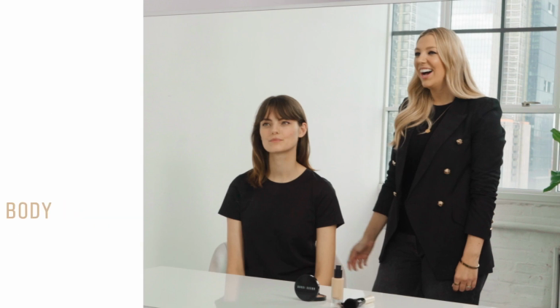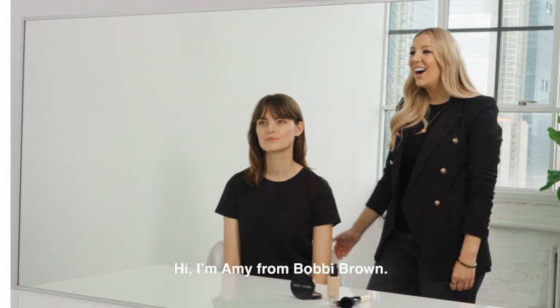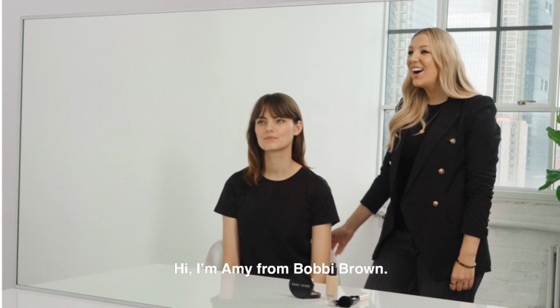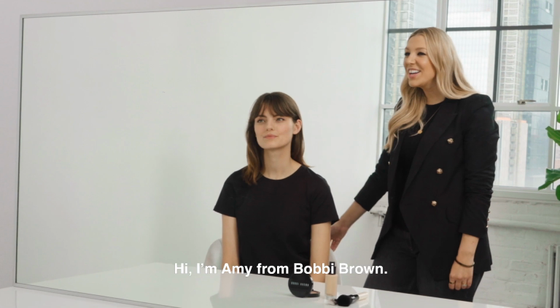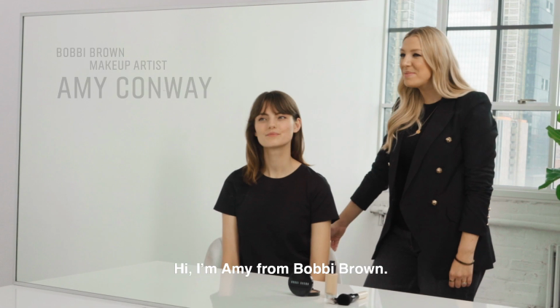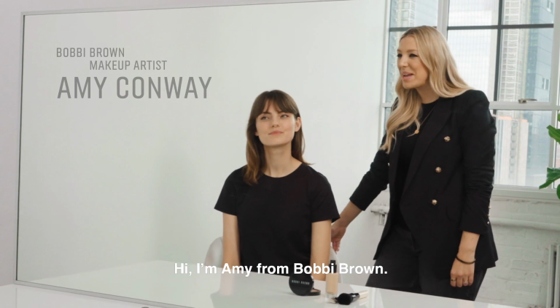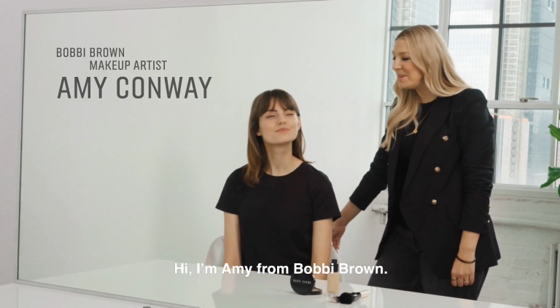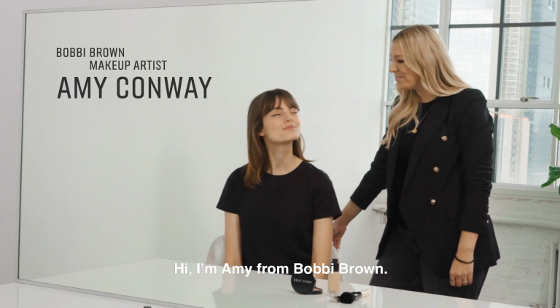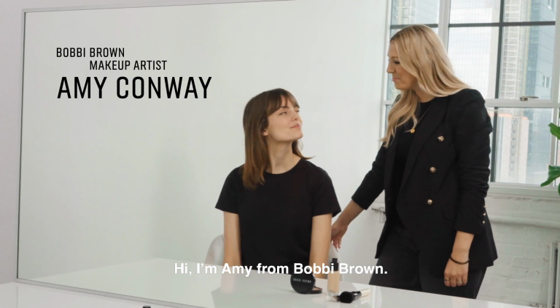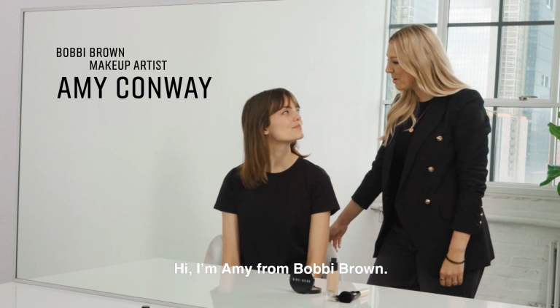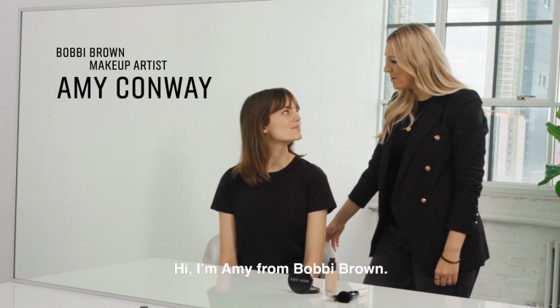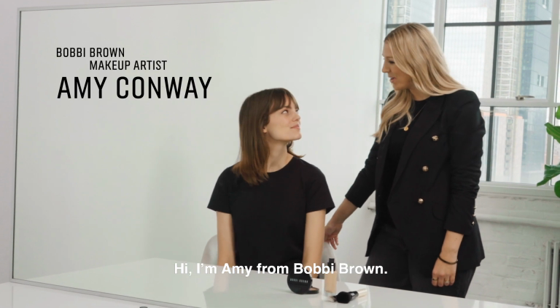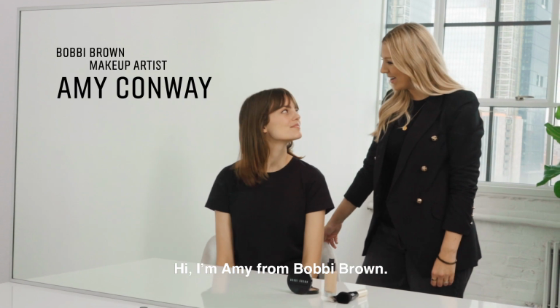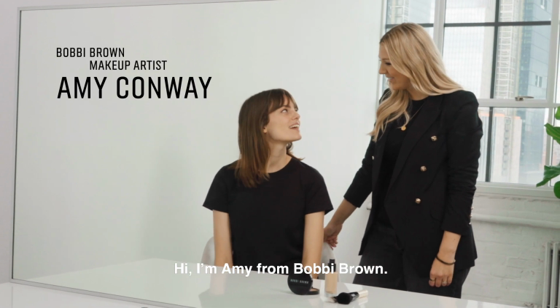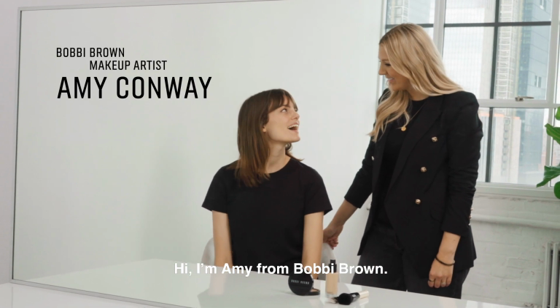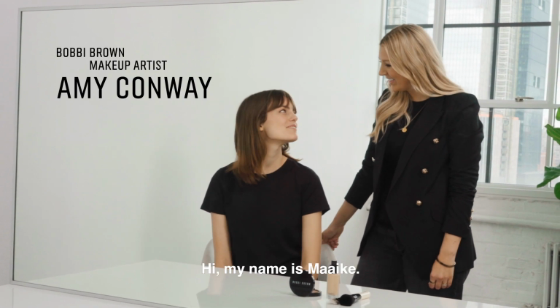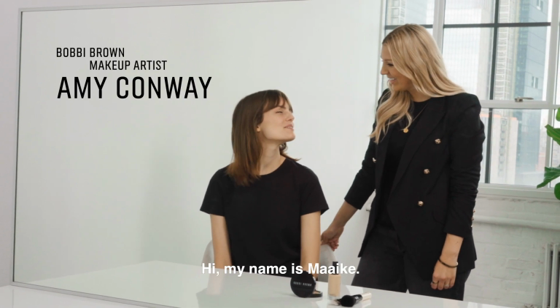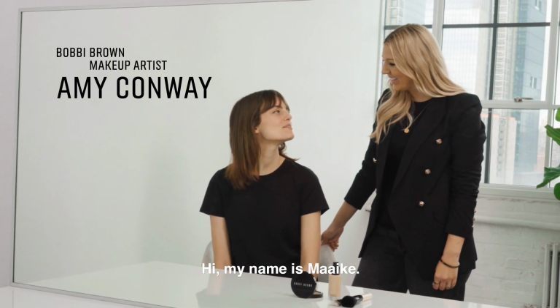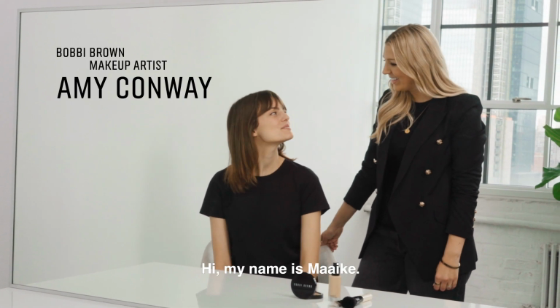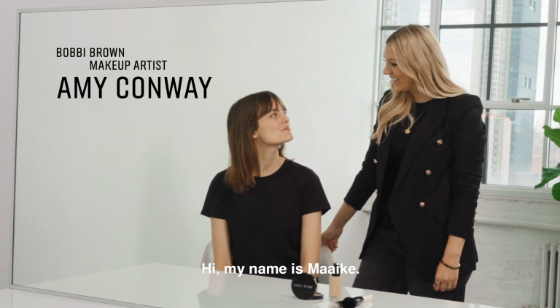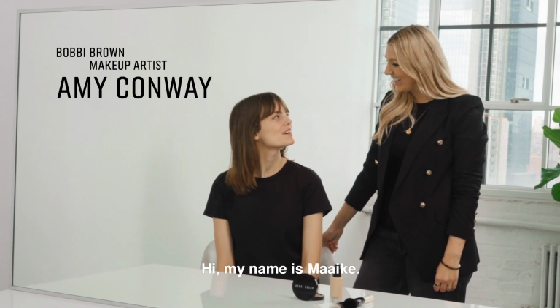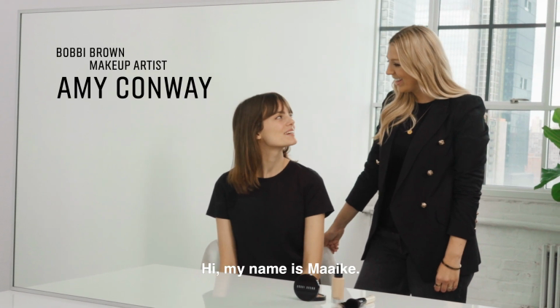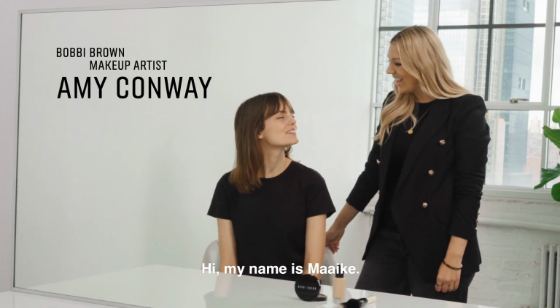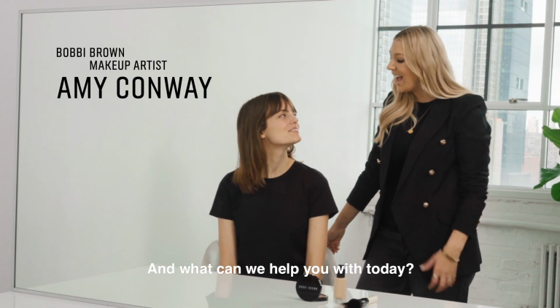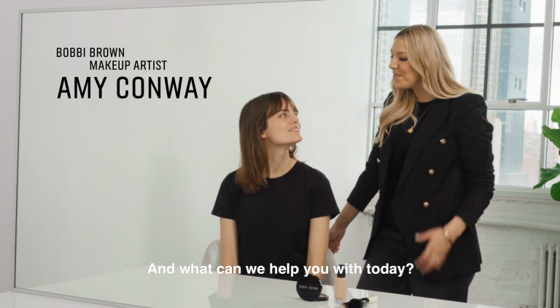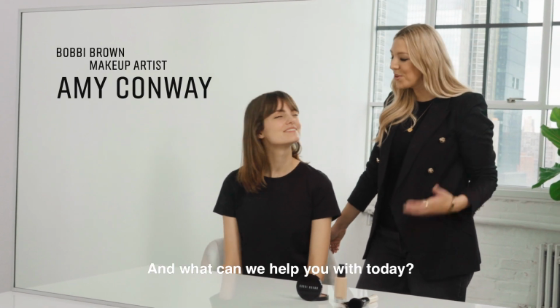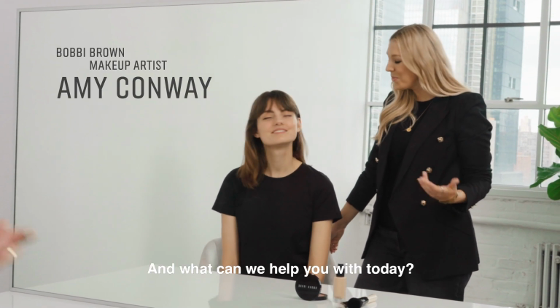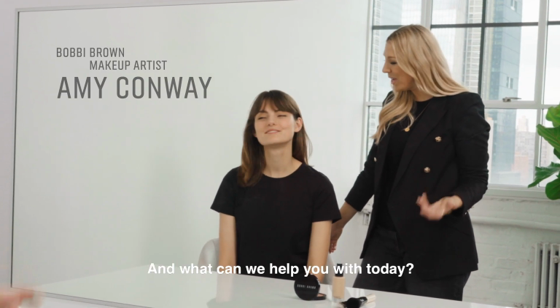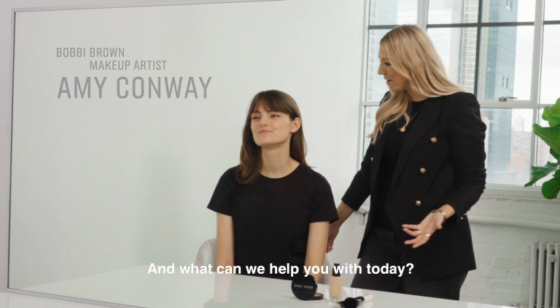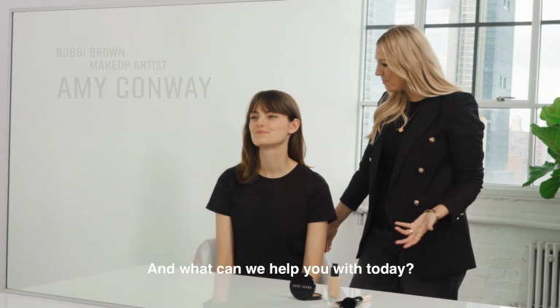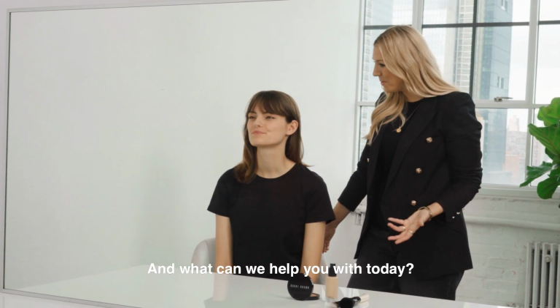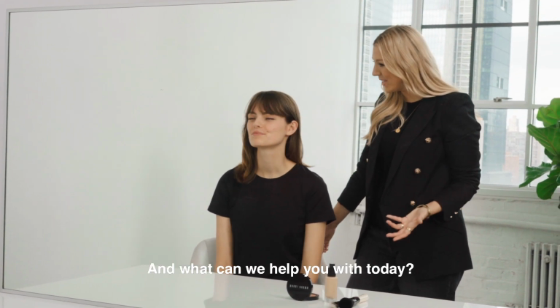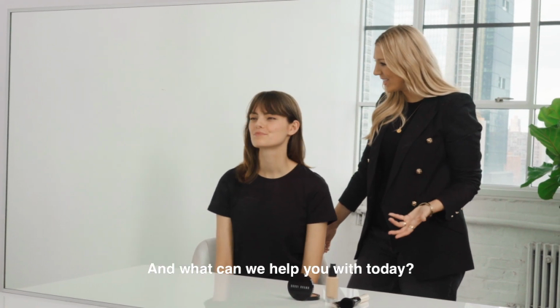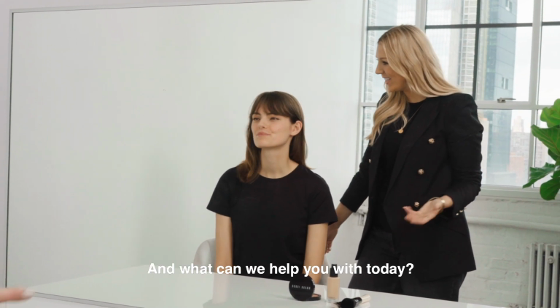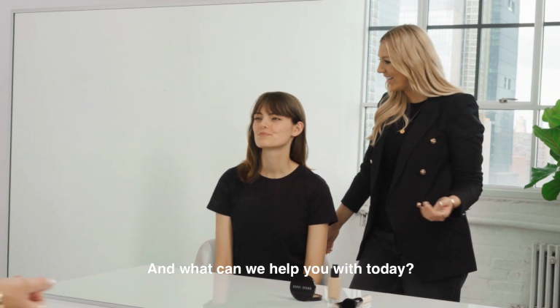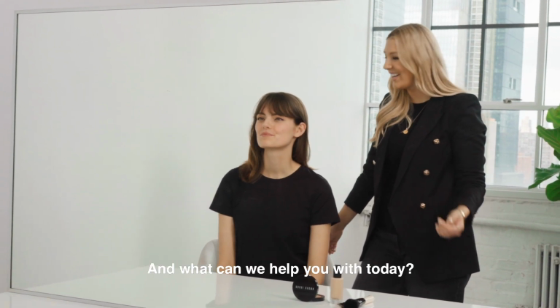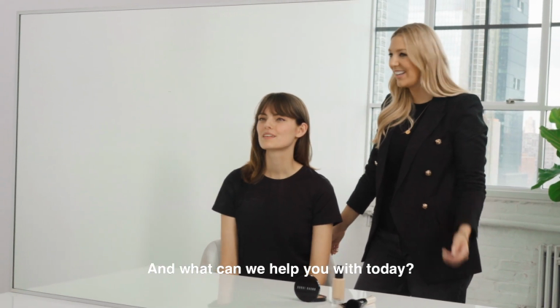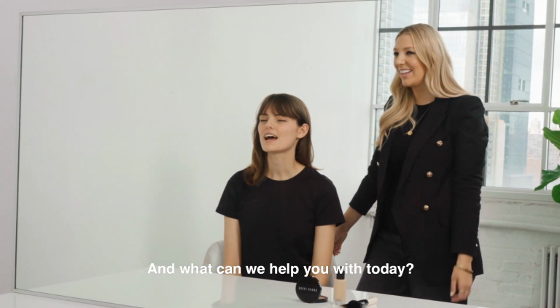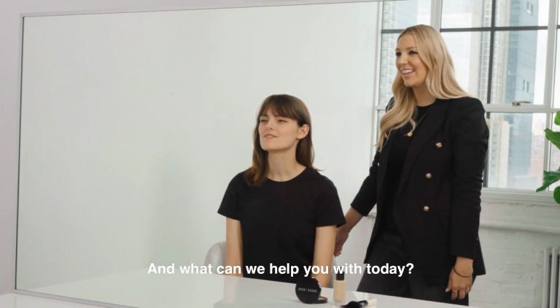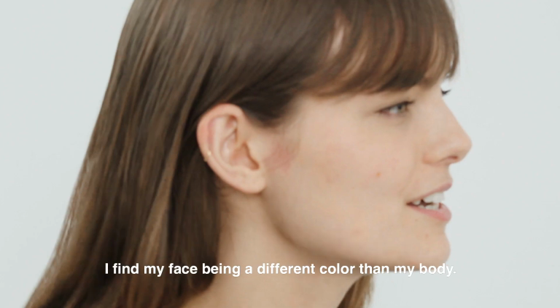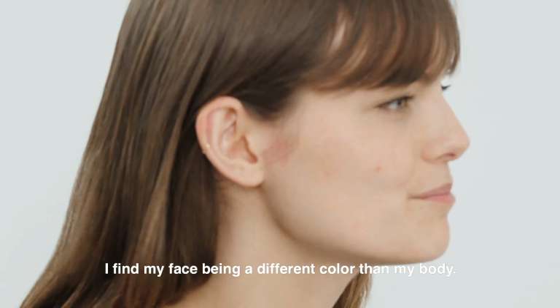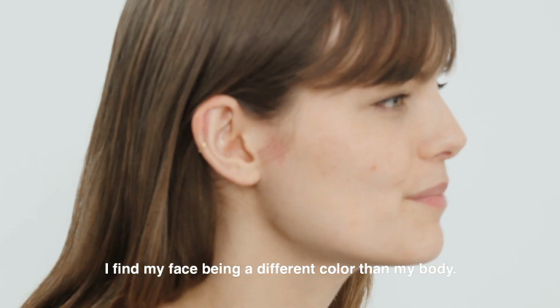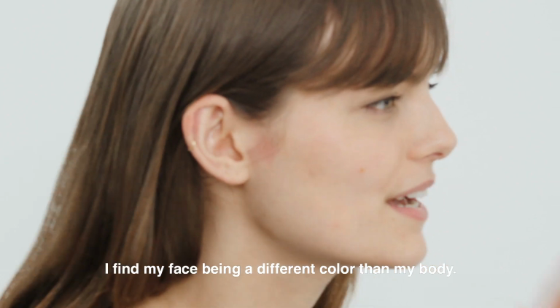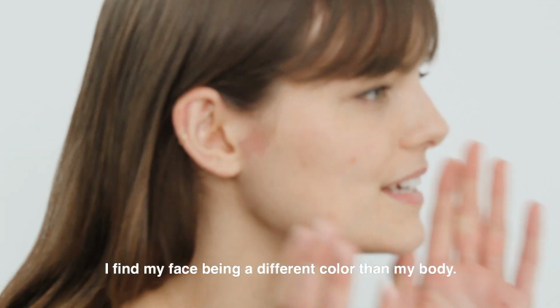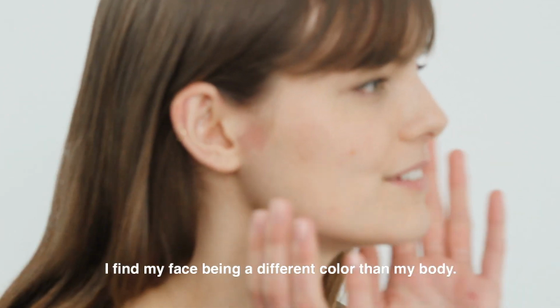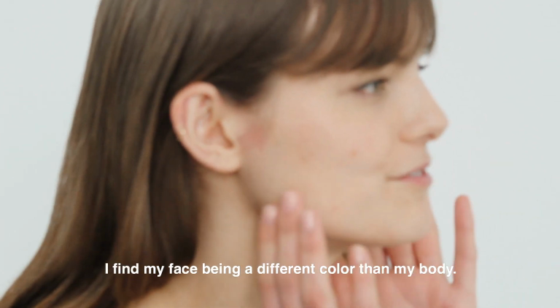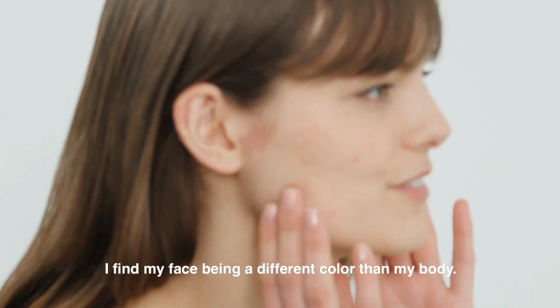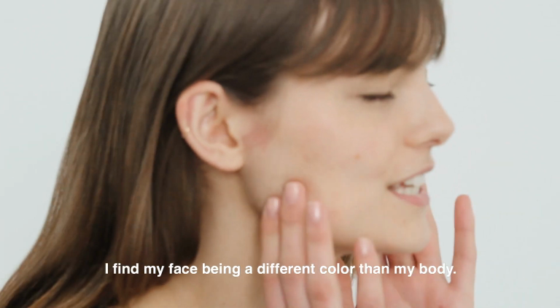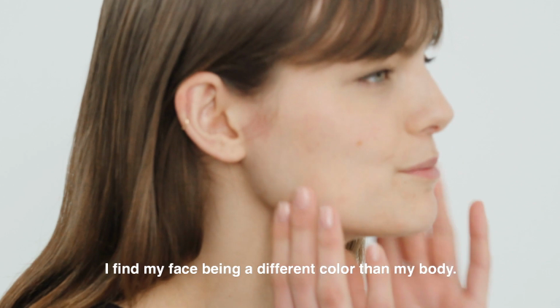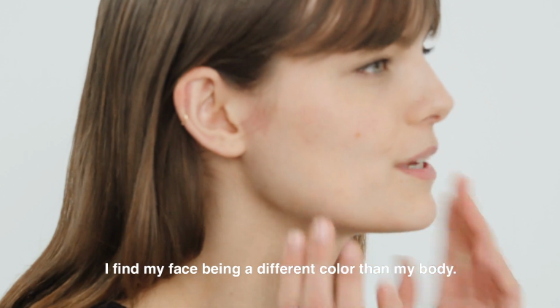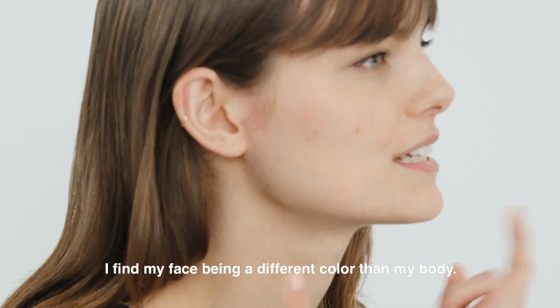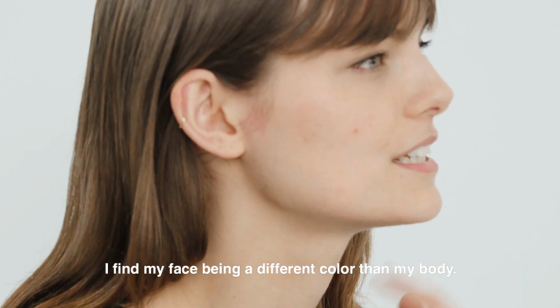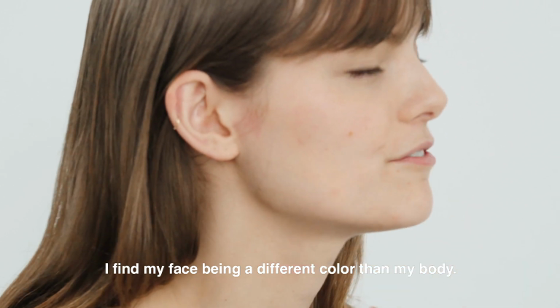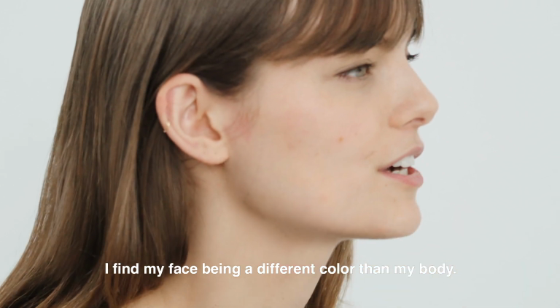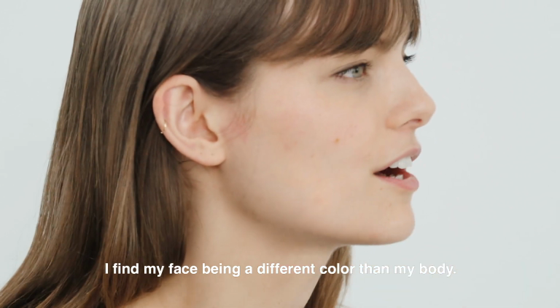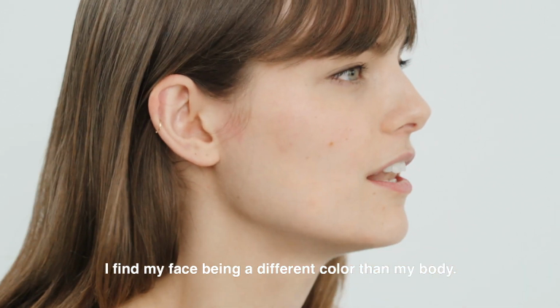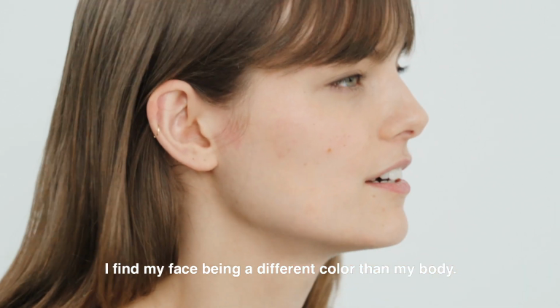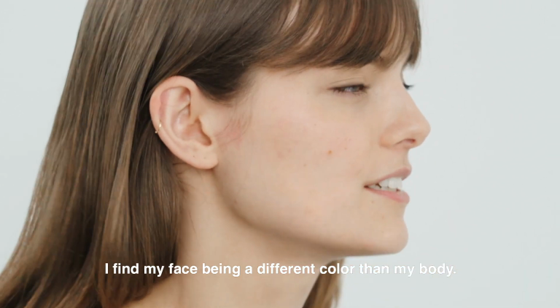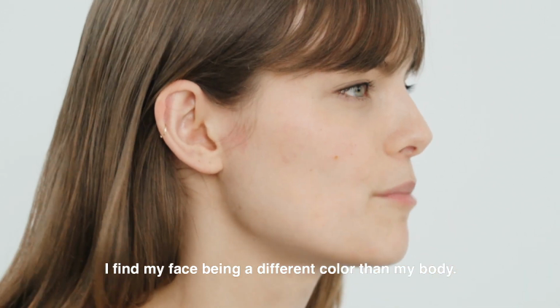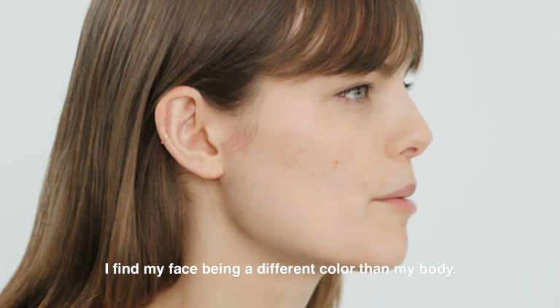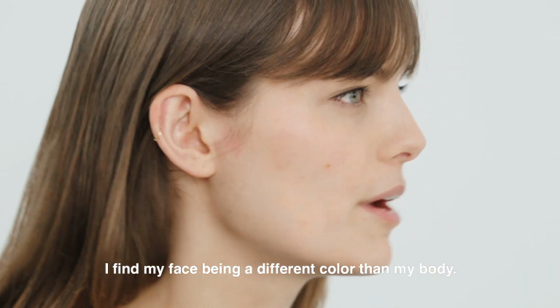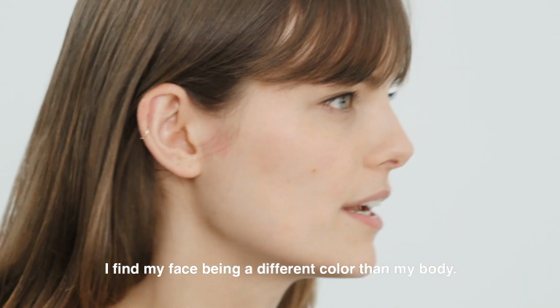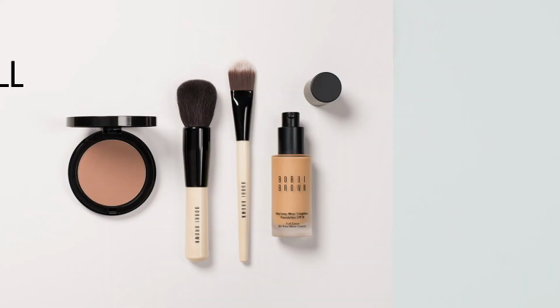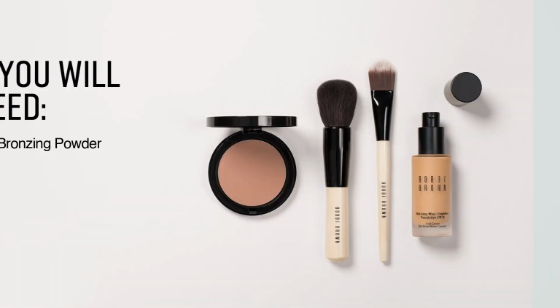Hi, I'm Amy from Bobbi Brown. Hi, my name is Megan. And what can we help you with today? I find my face being a different color than my body.